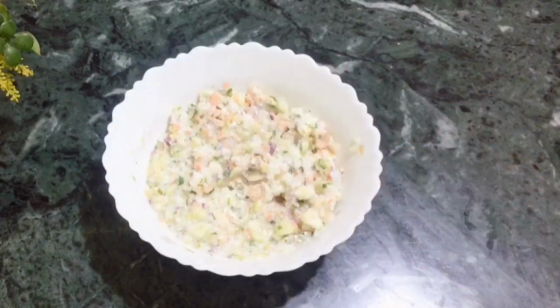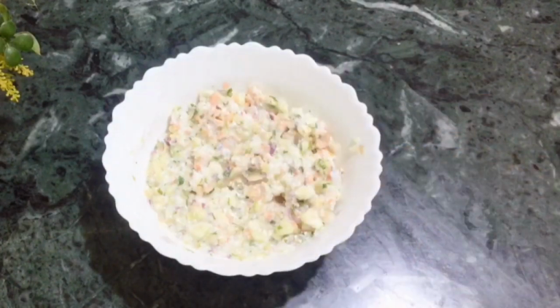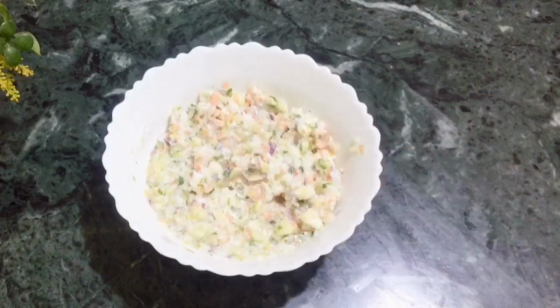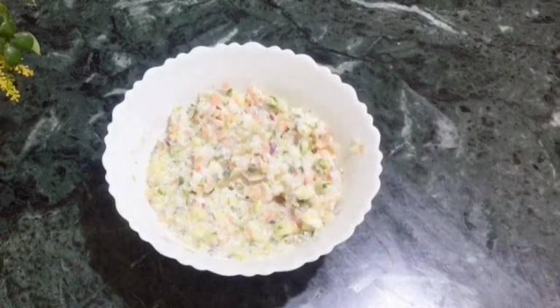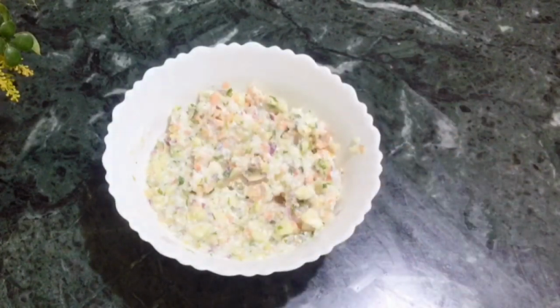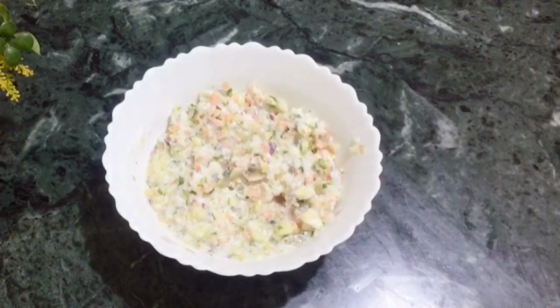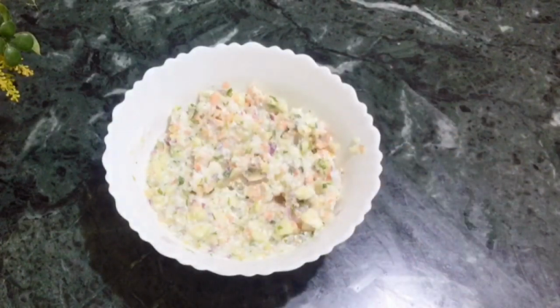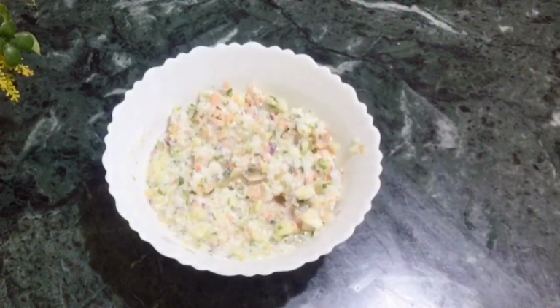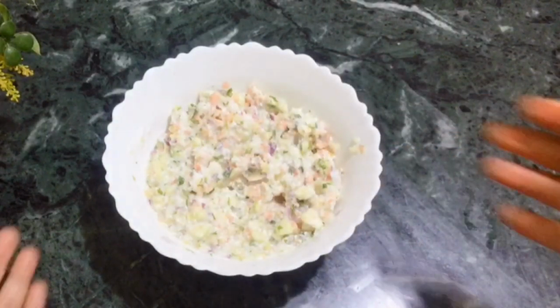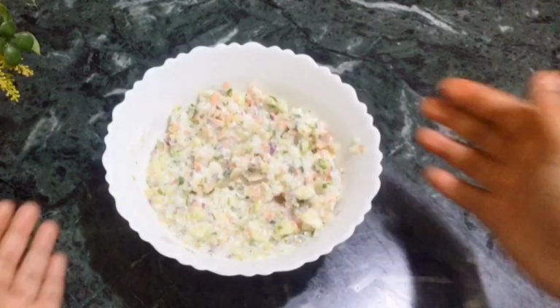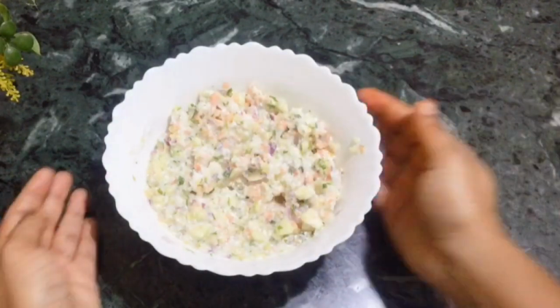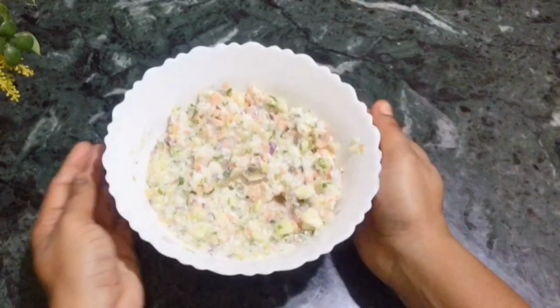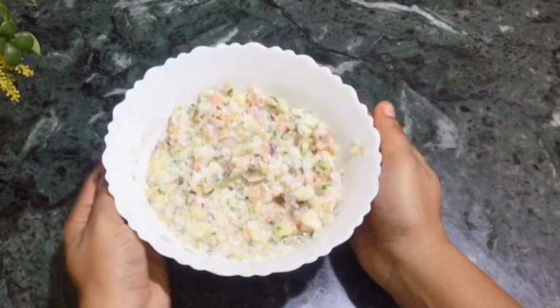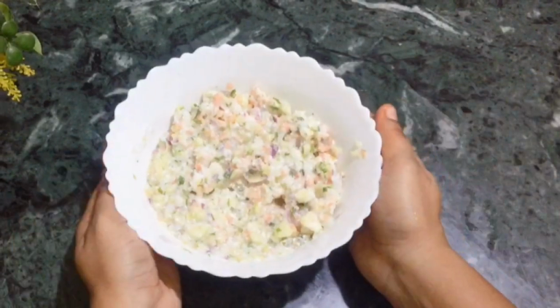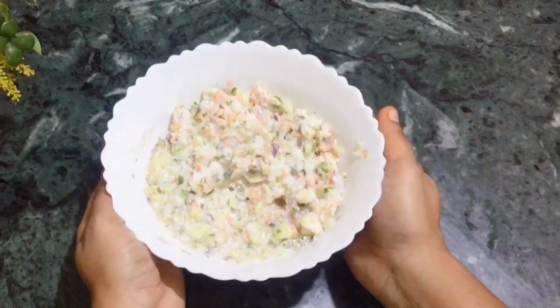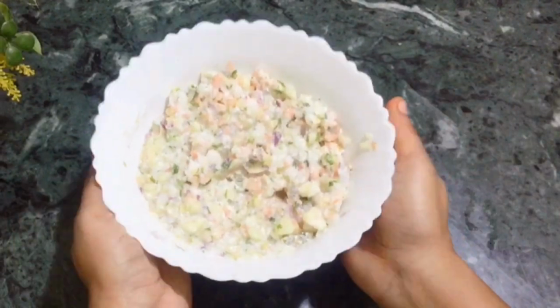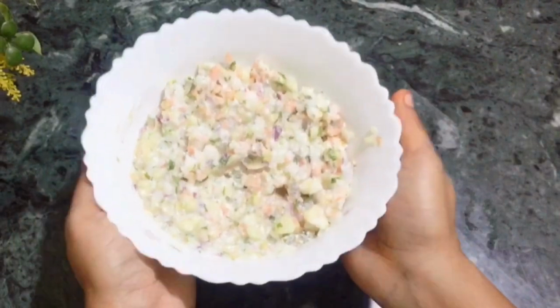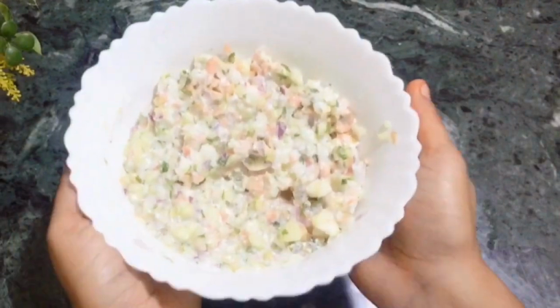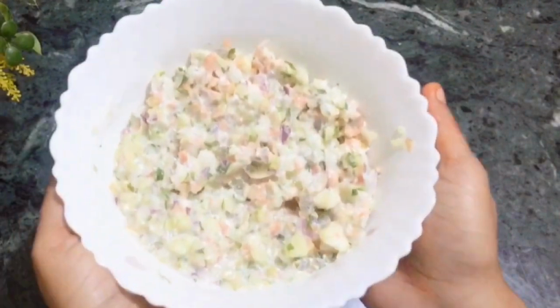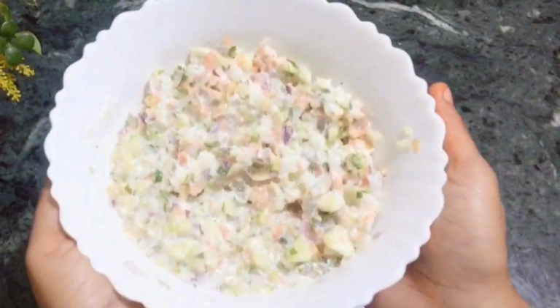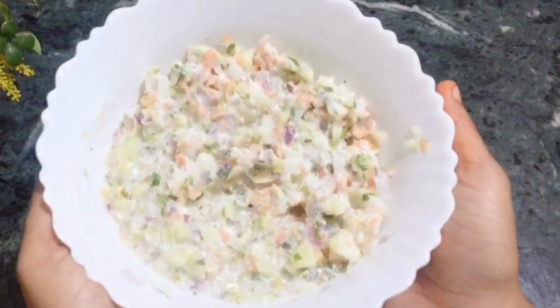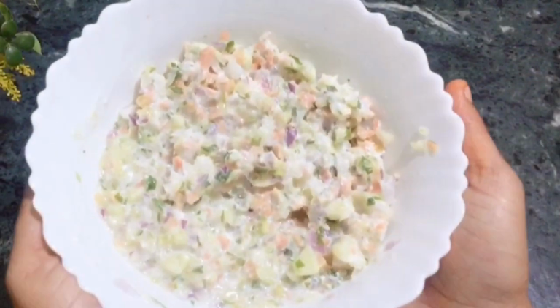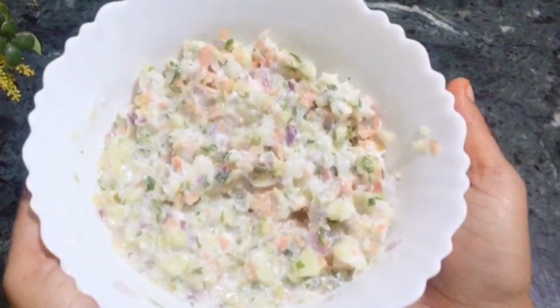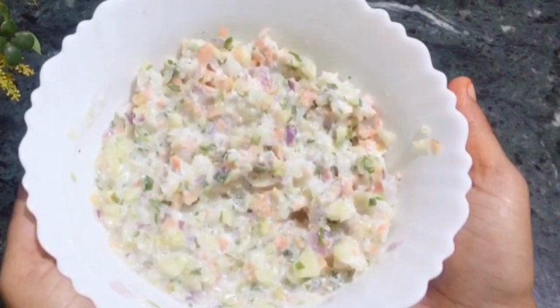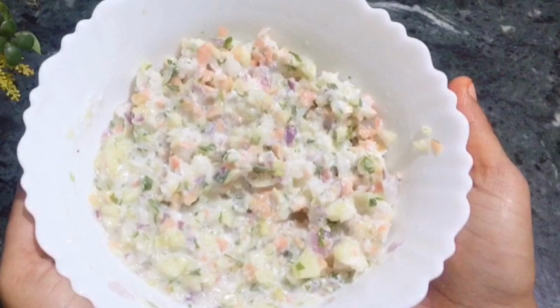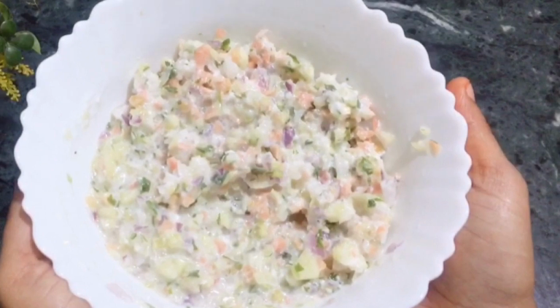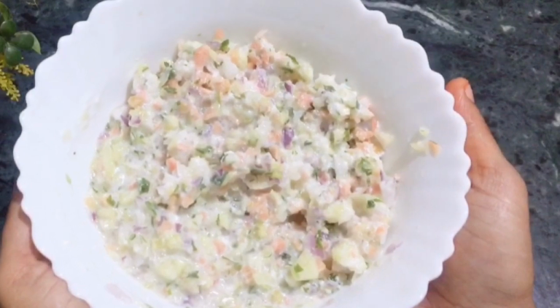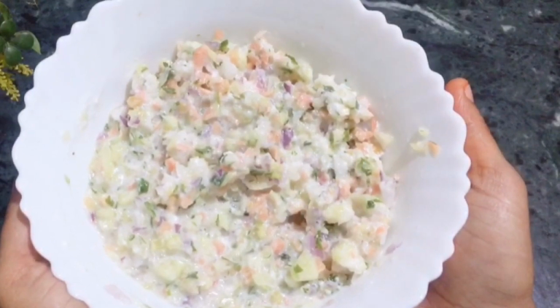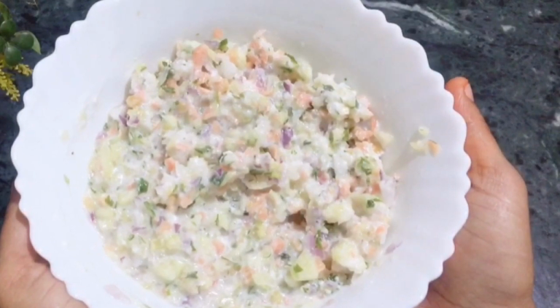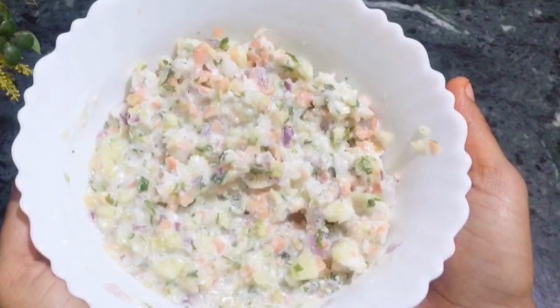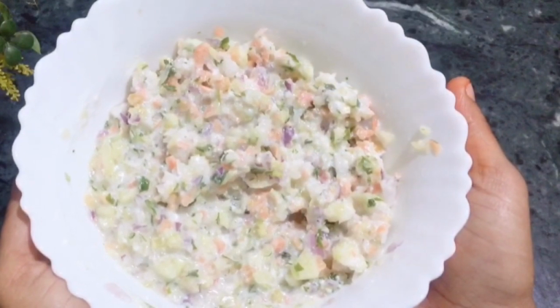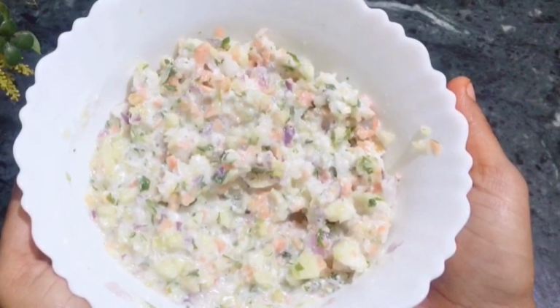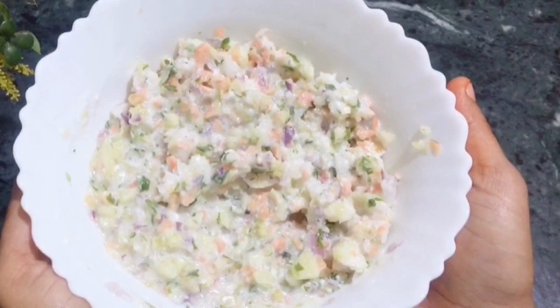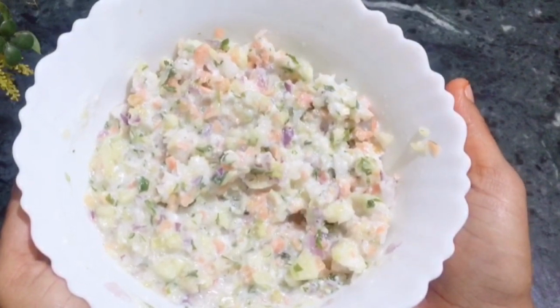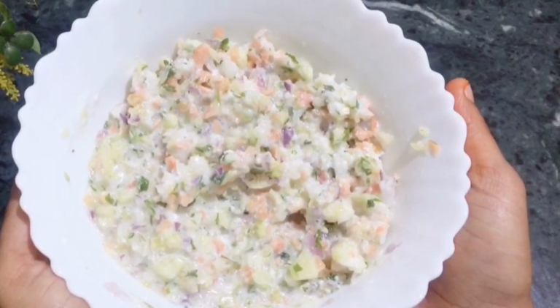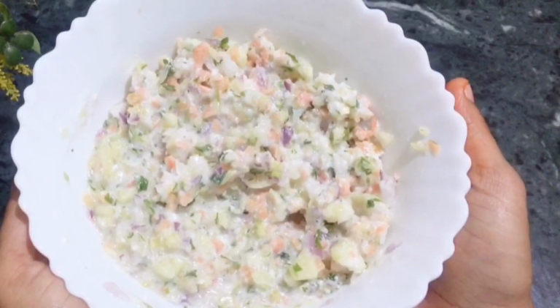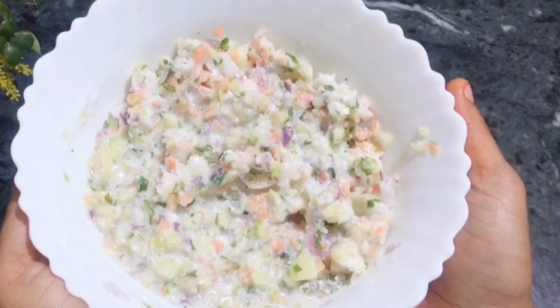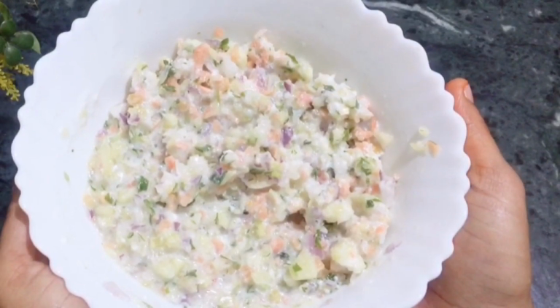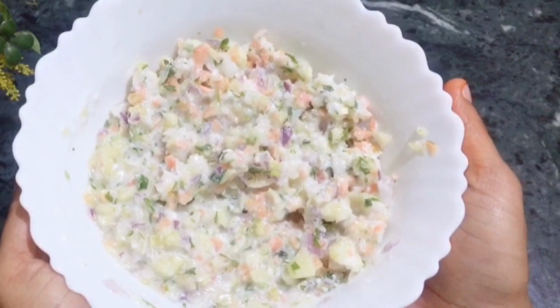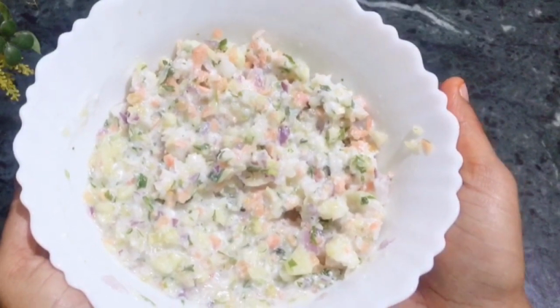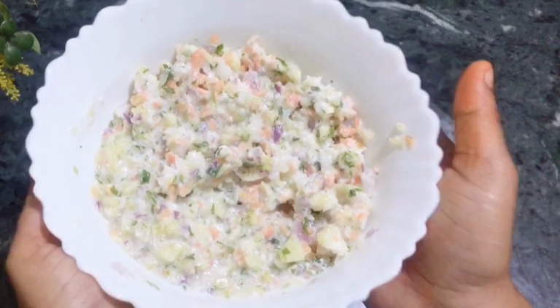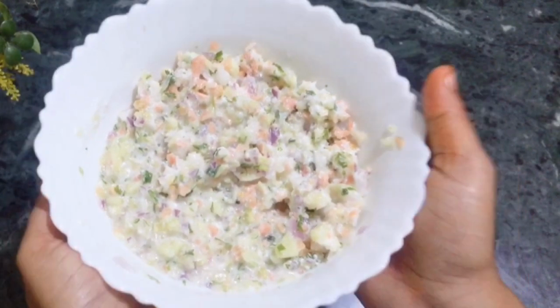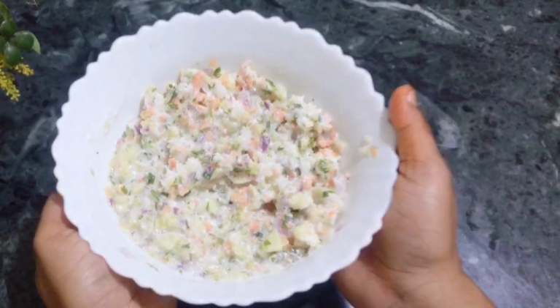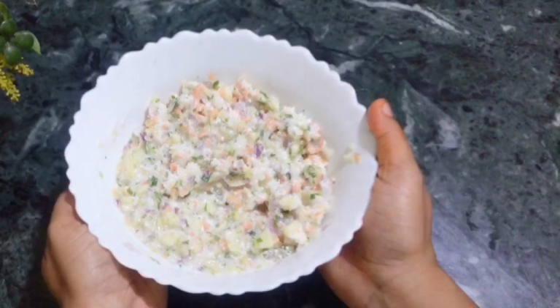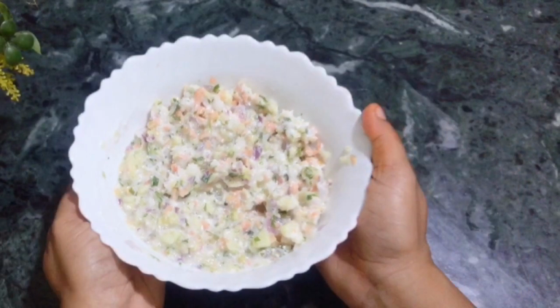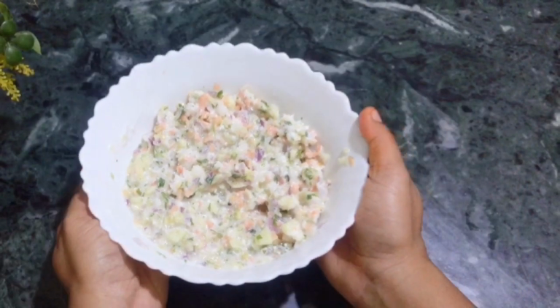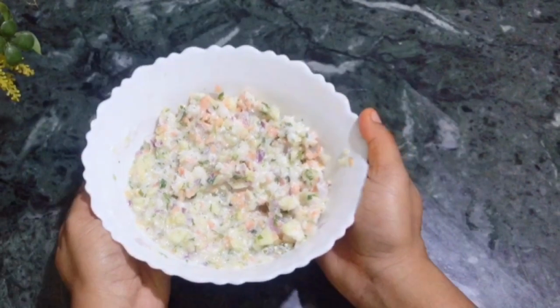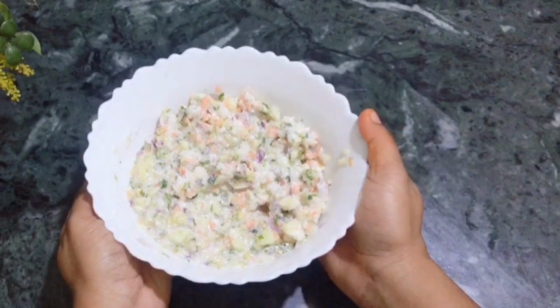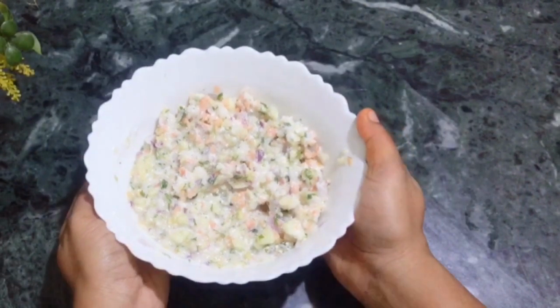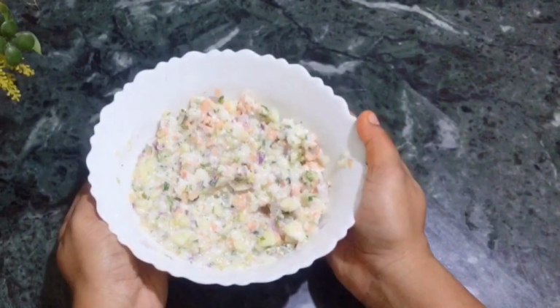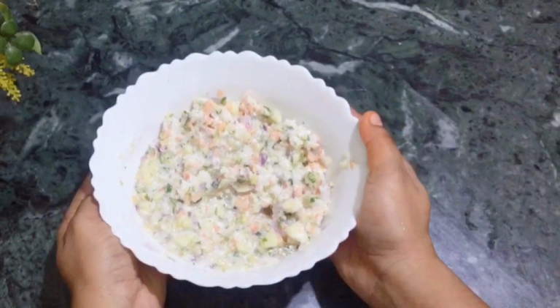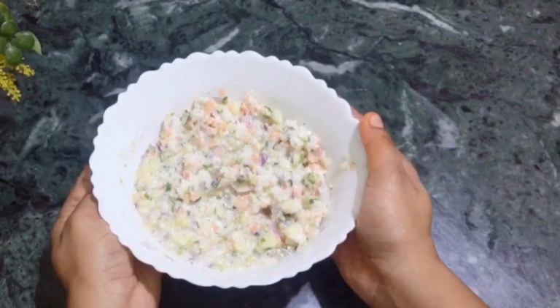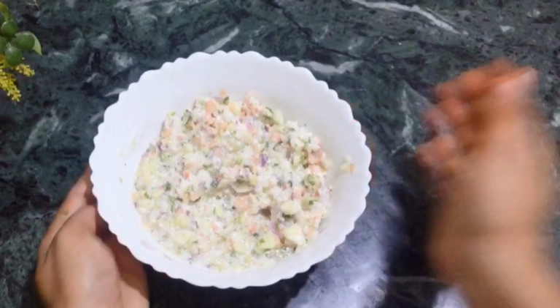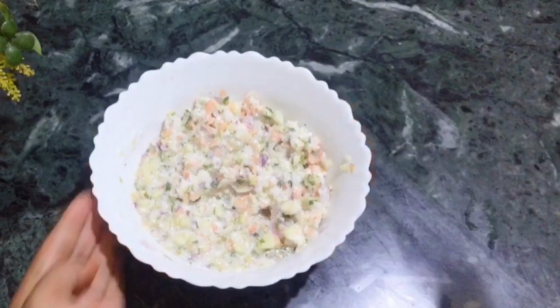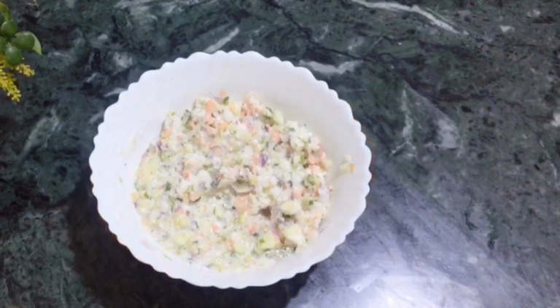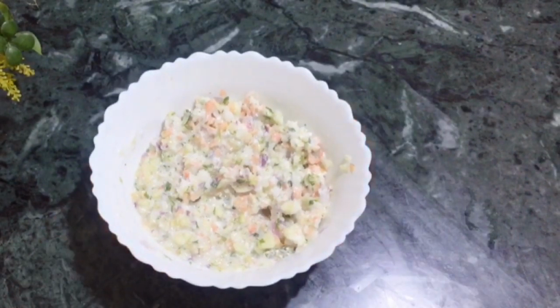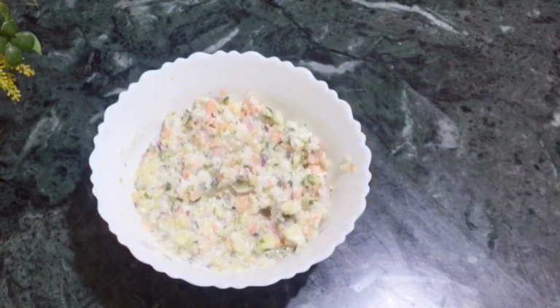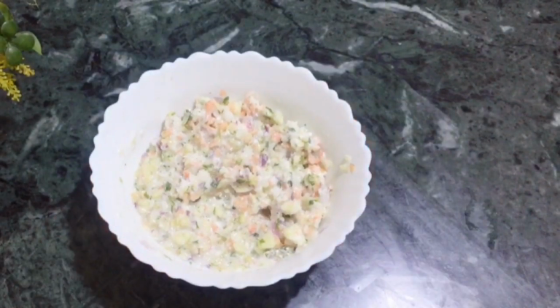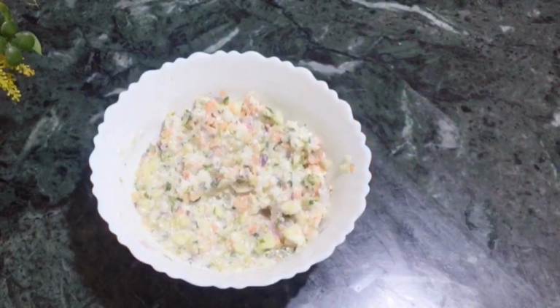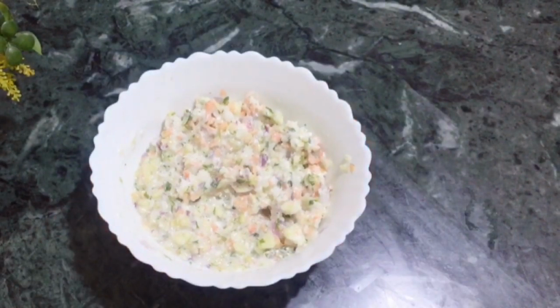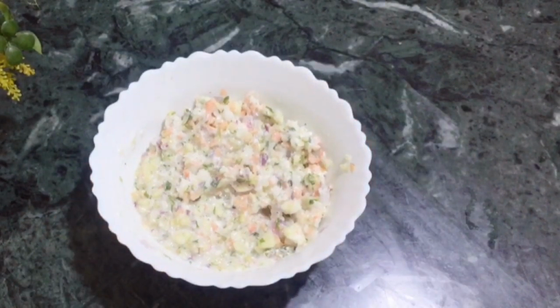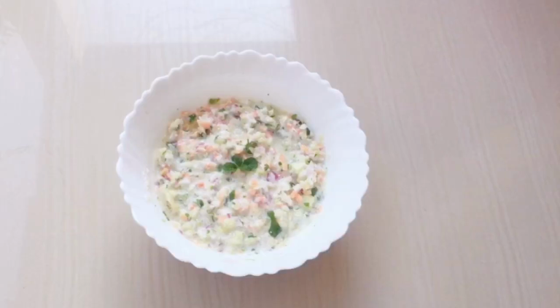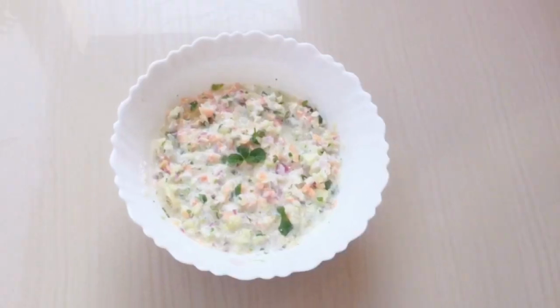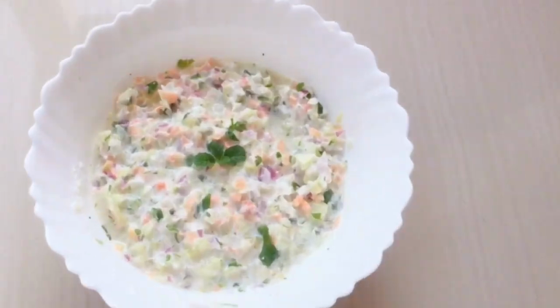I hope you like this recipe. If you haven't subscribed, please subscribe. Thanks for watching. Bye bye and take care.